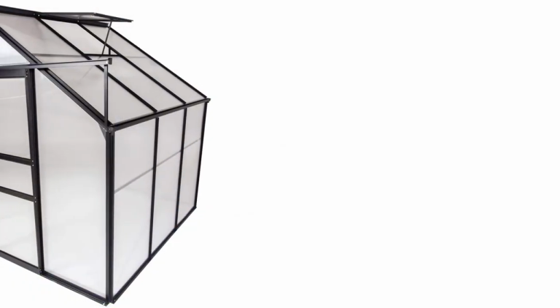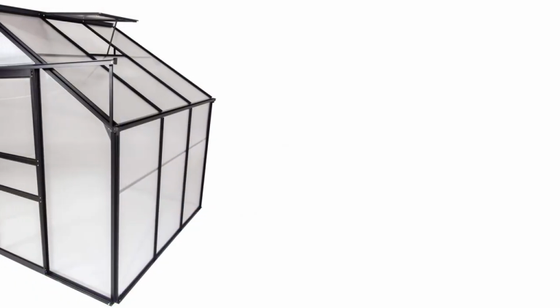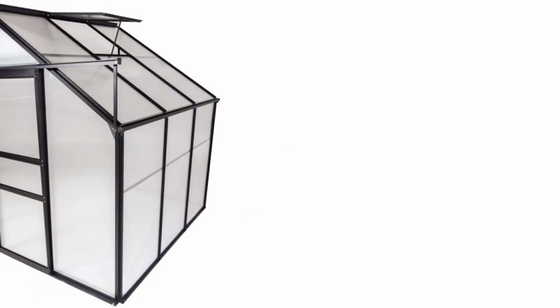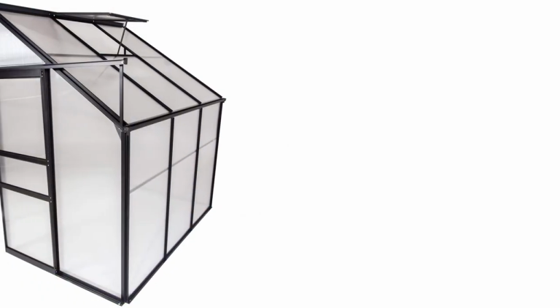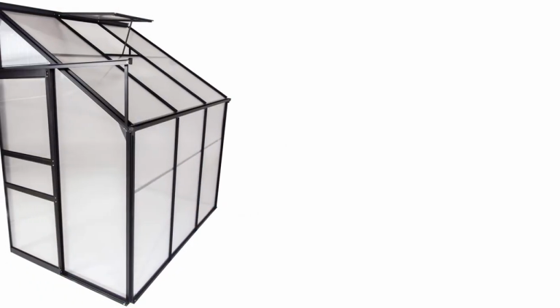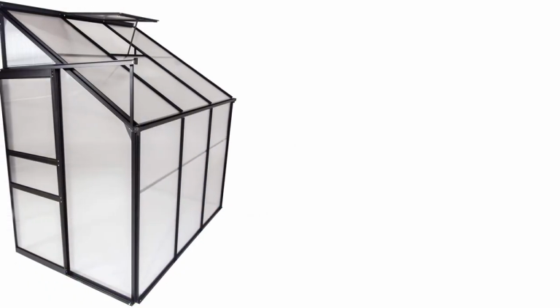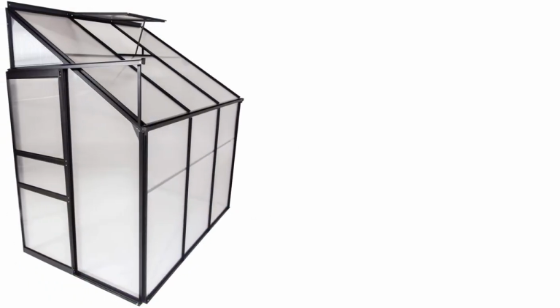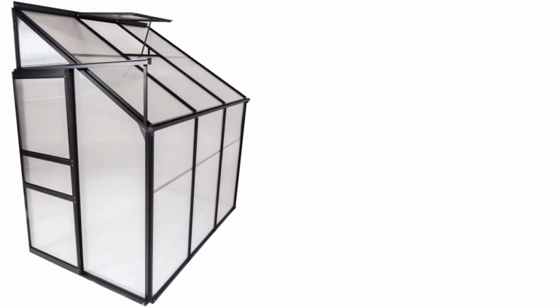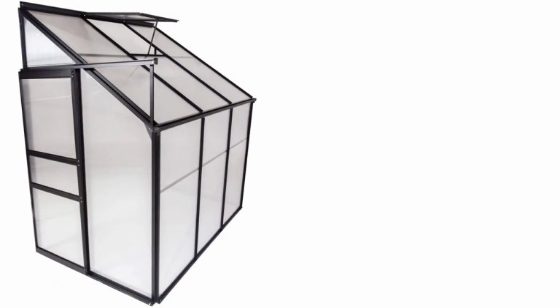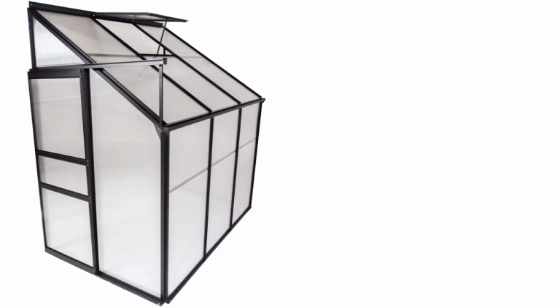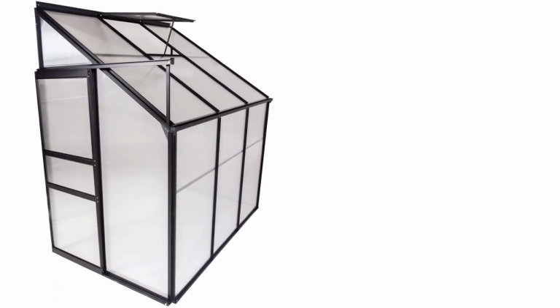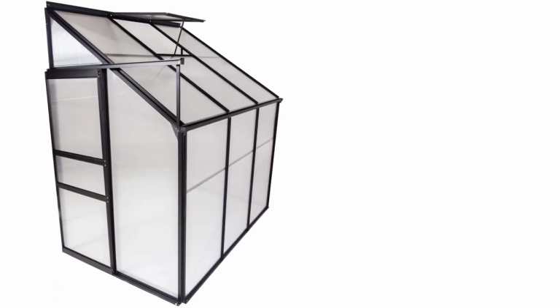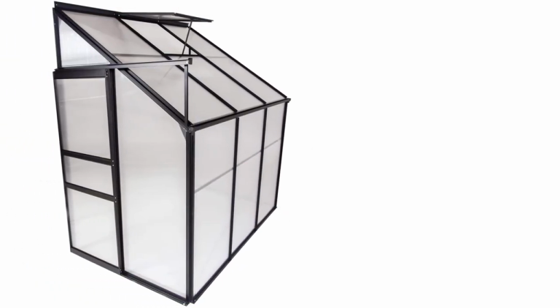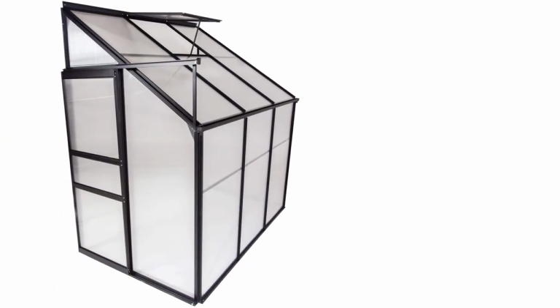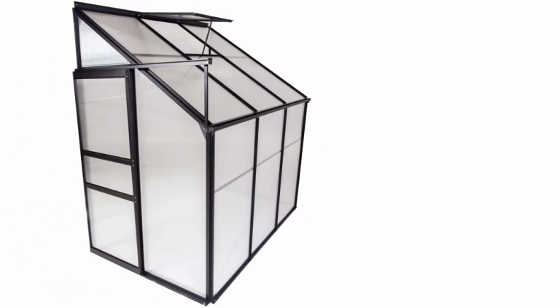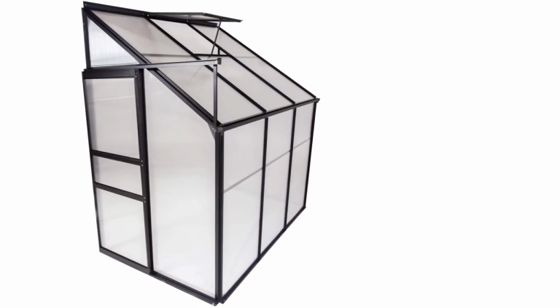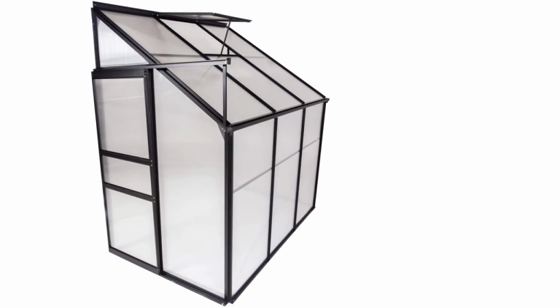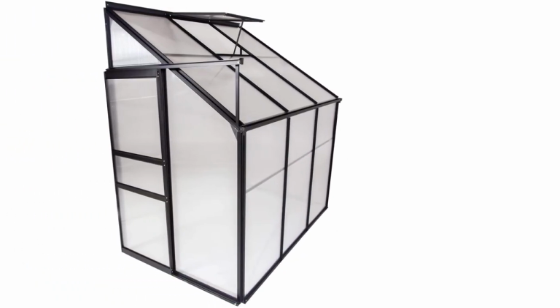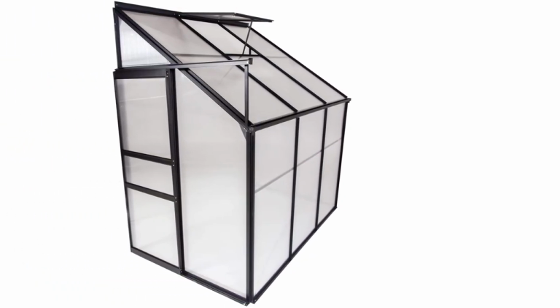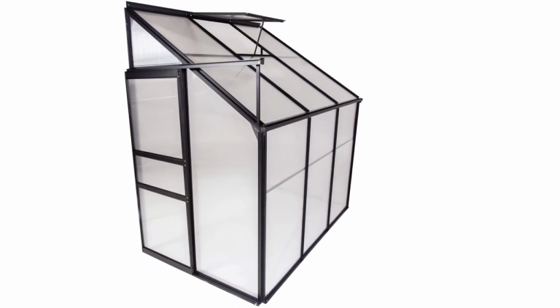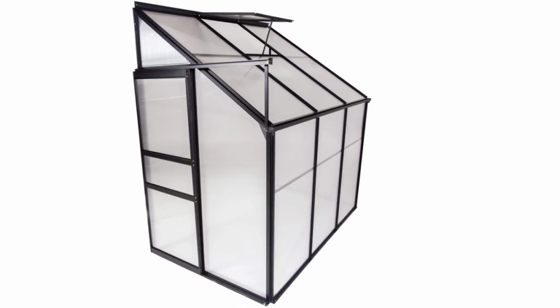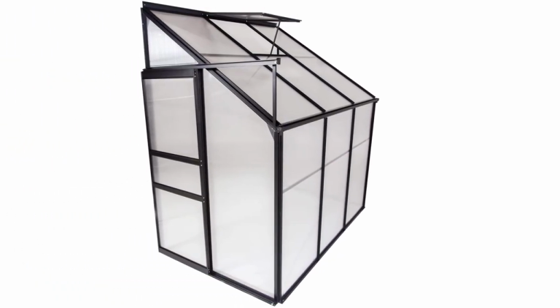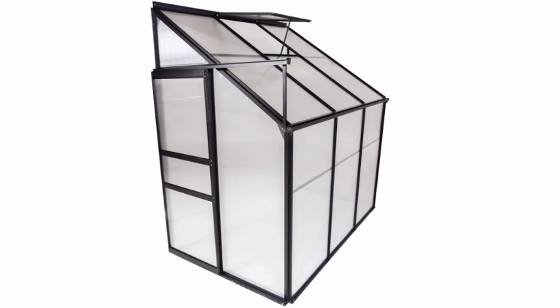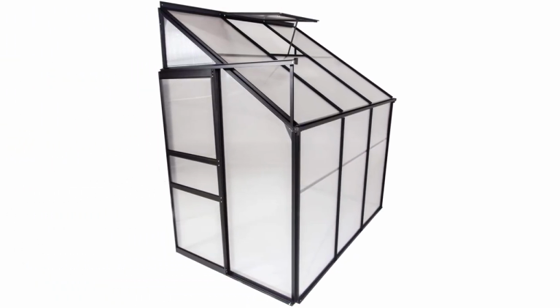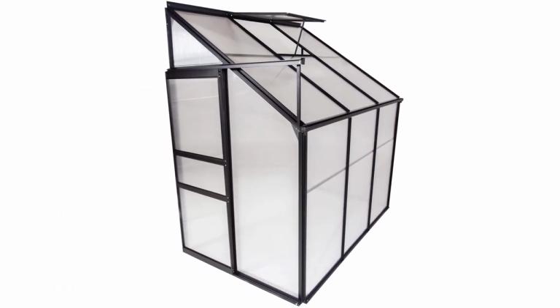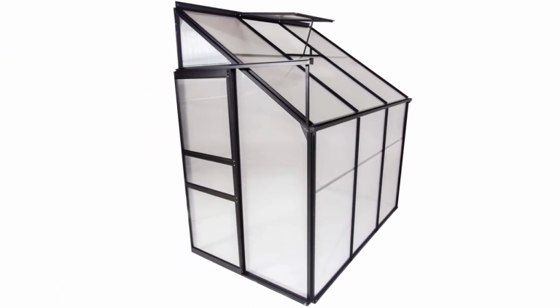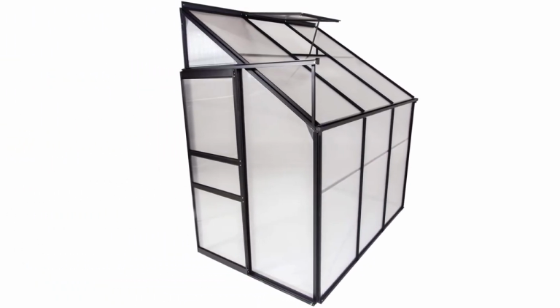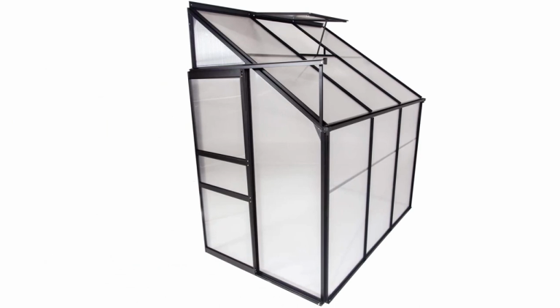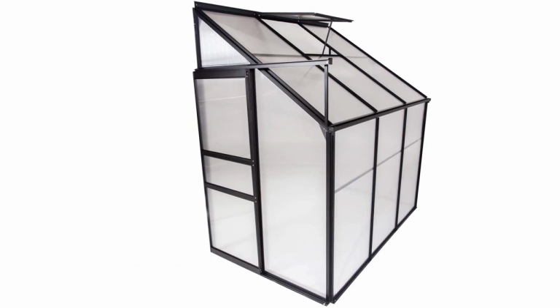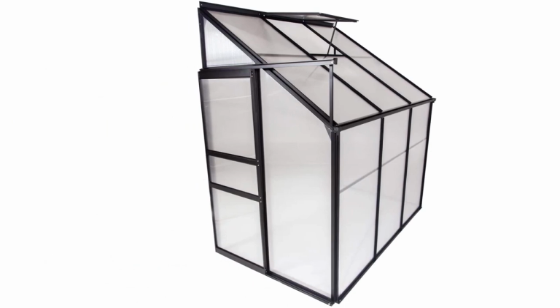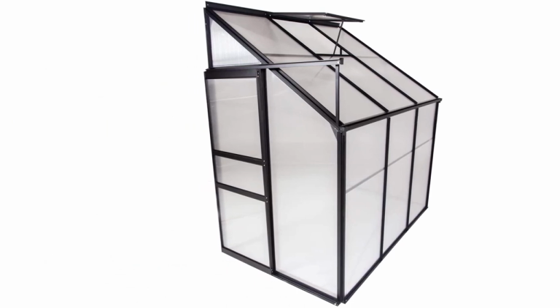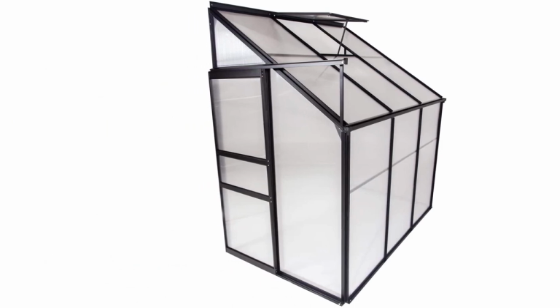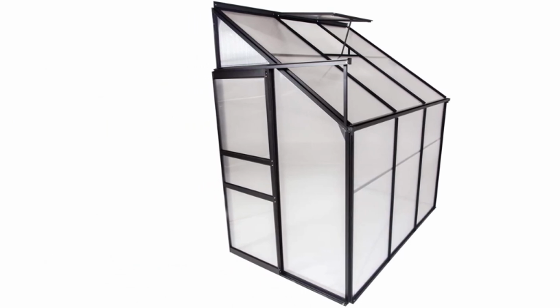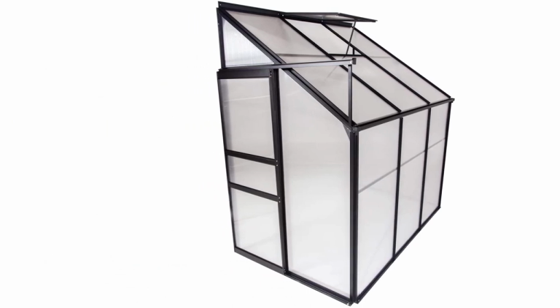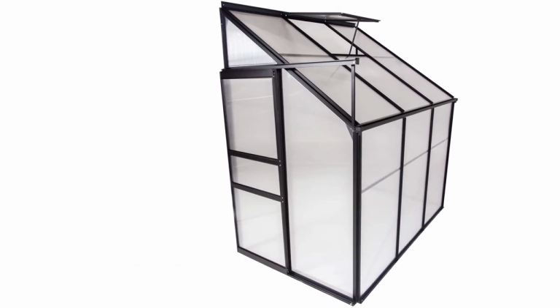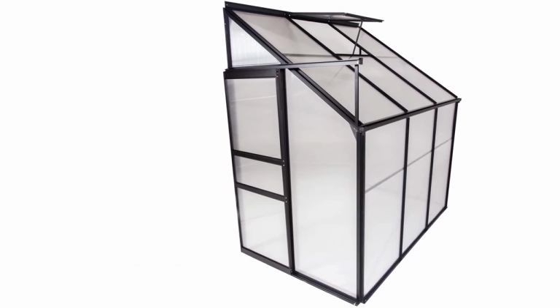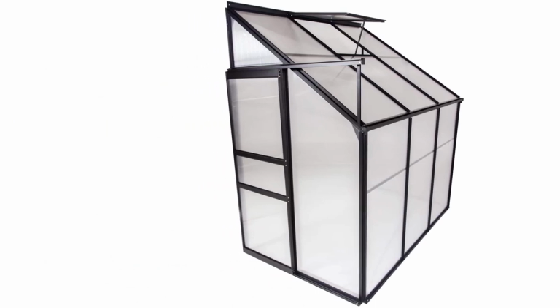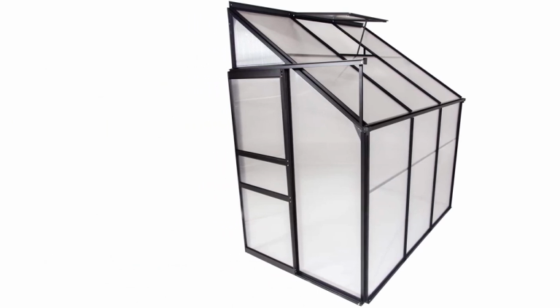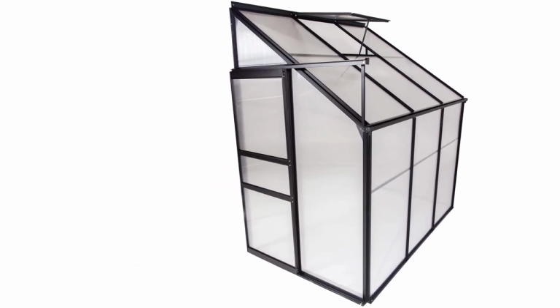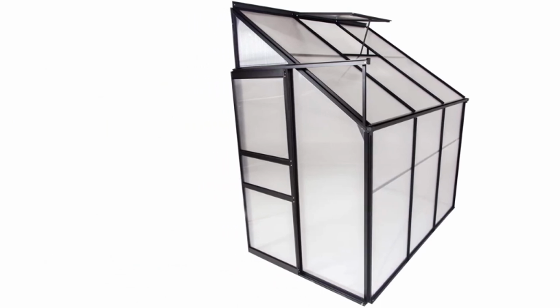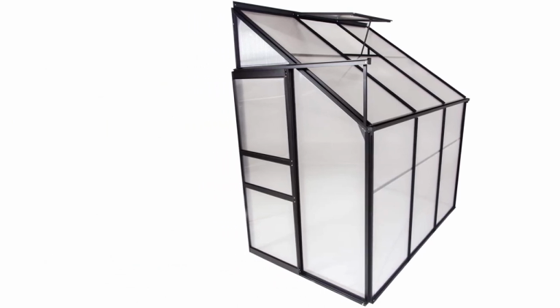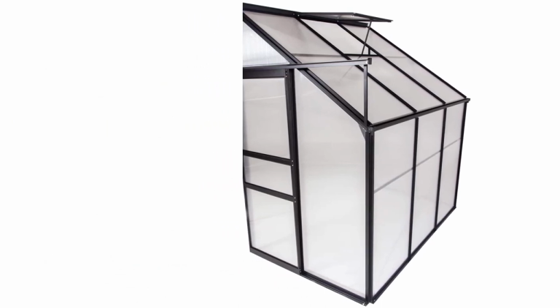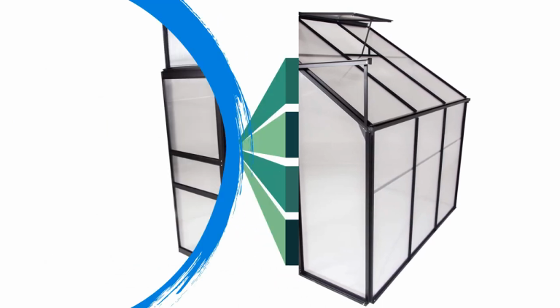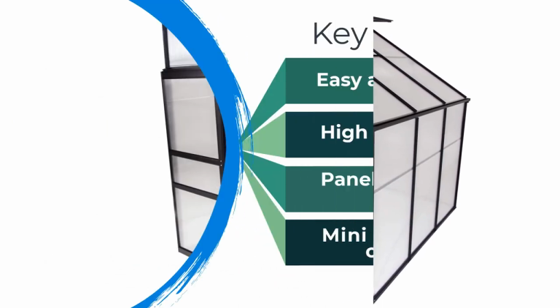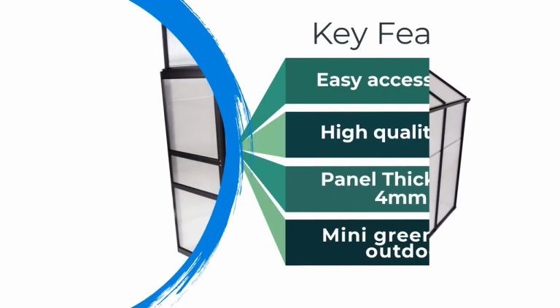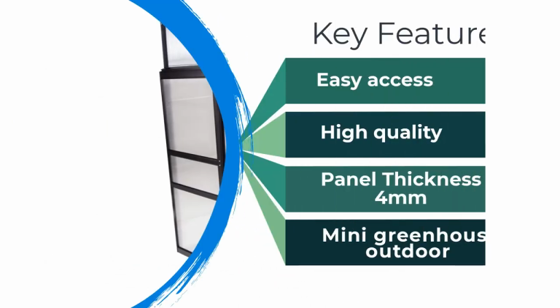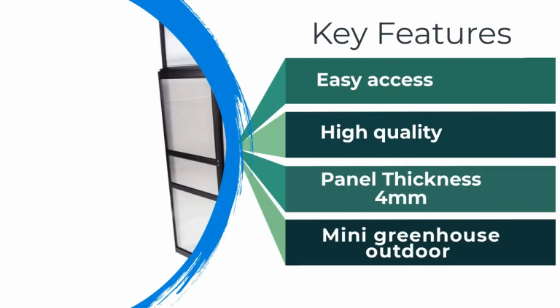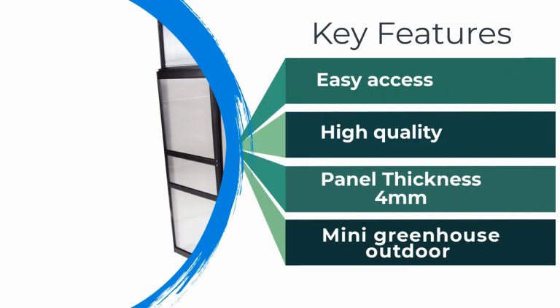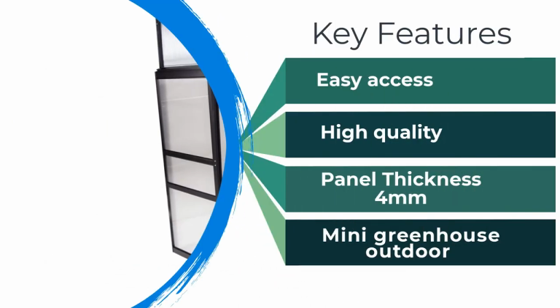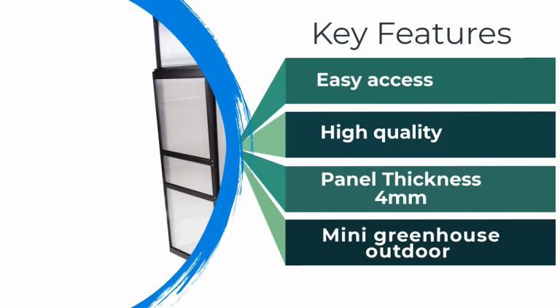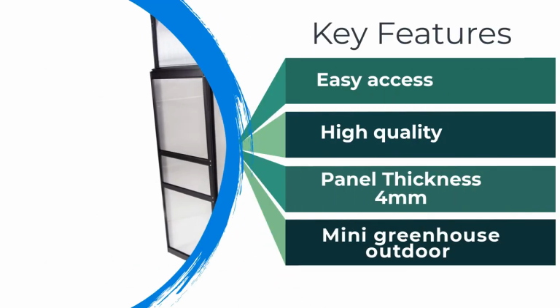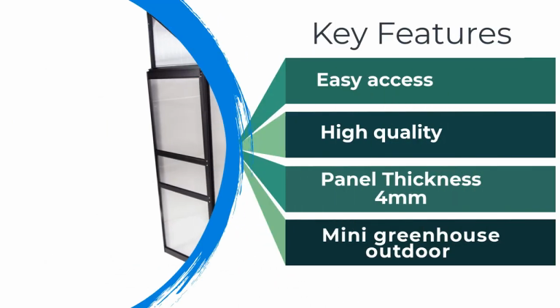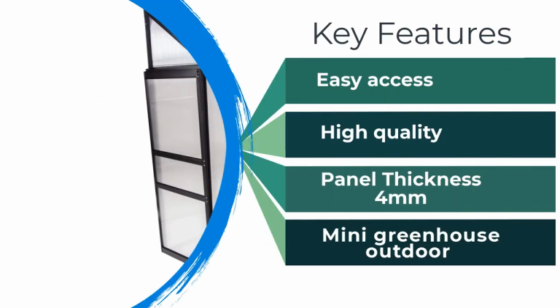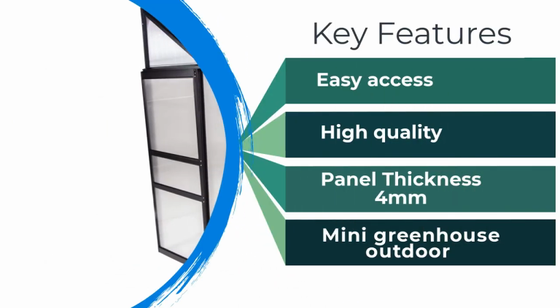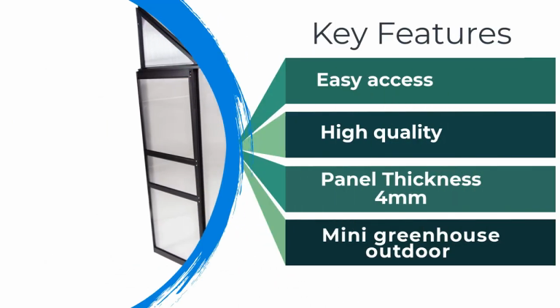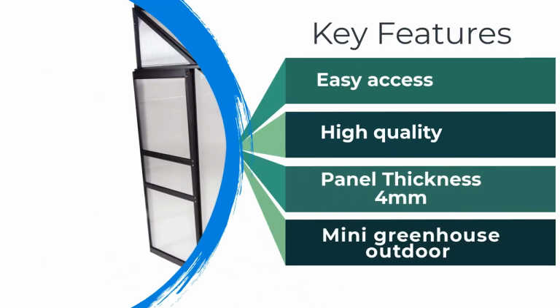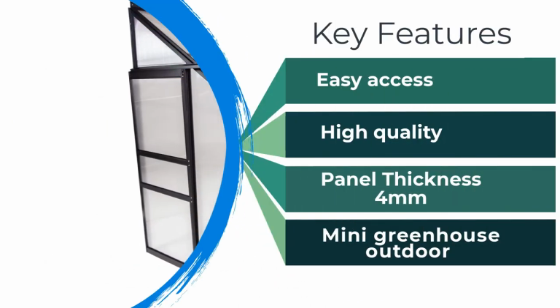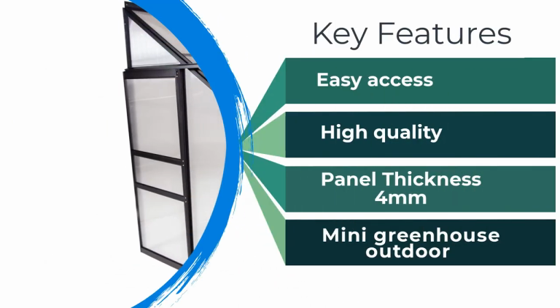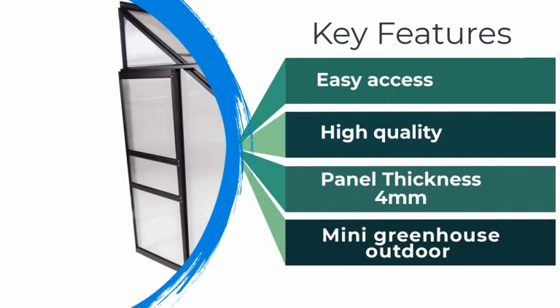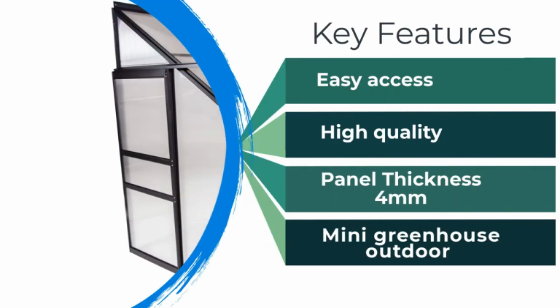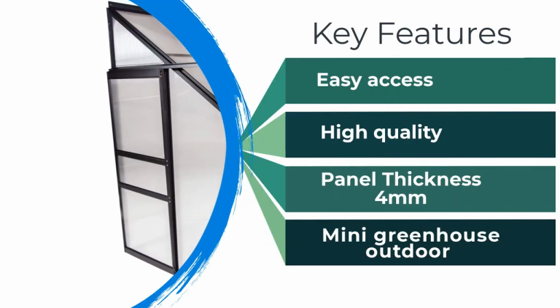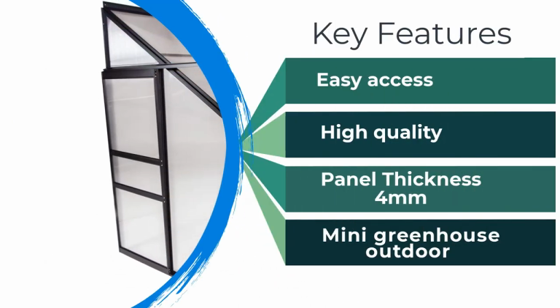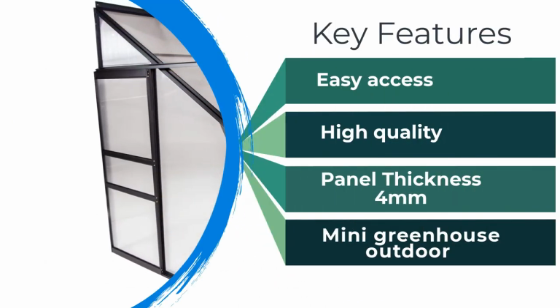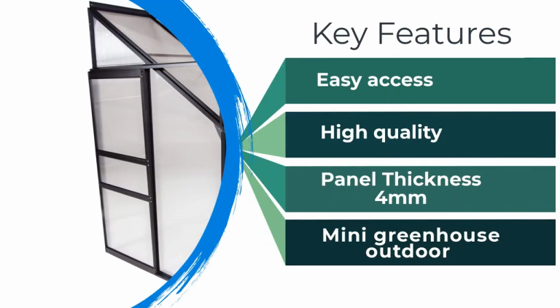The greenhouse's side and top panels are UV-resistant, and you can even use a smartphone app to guide you through the installation procedure.